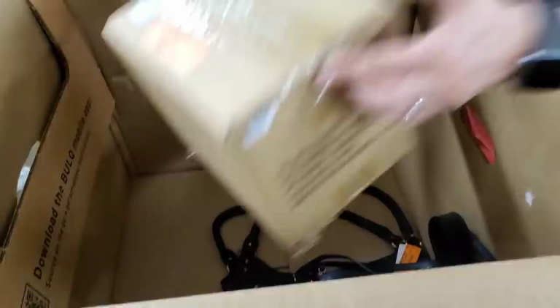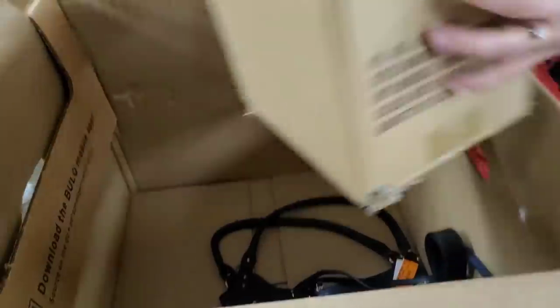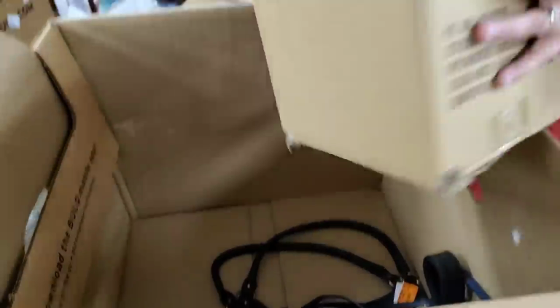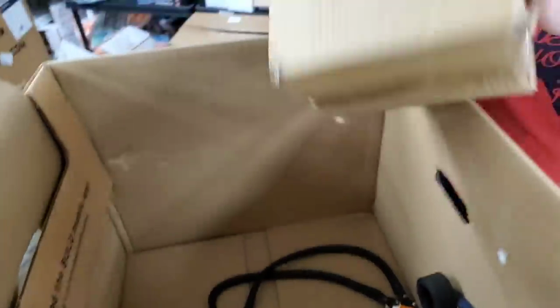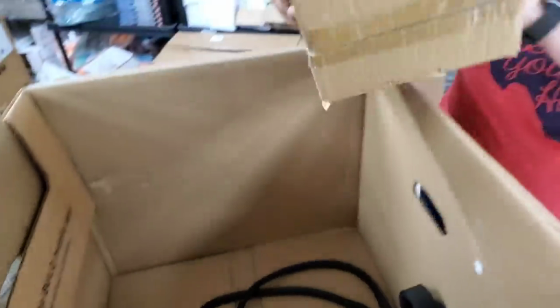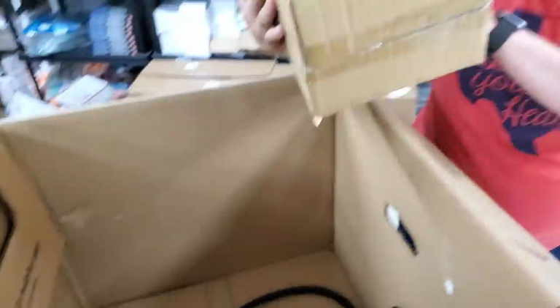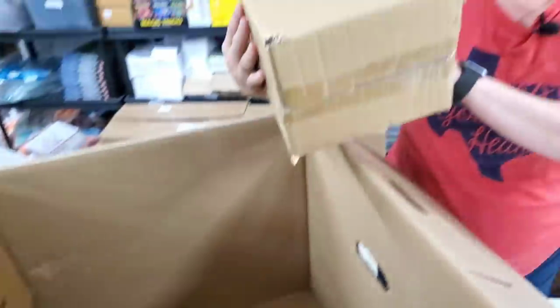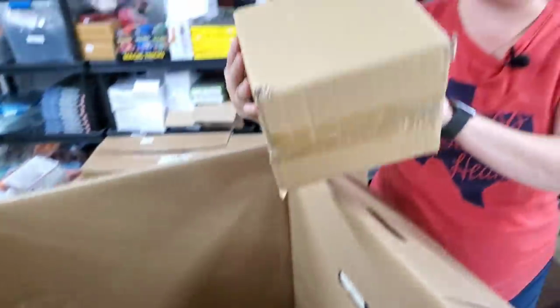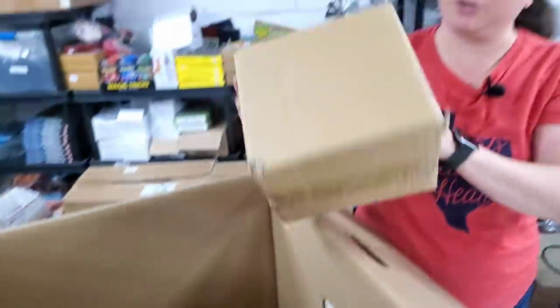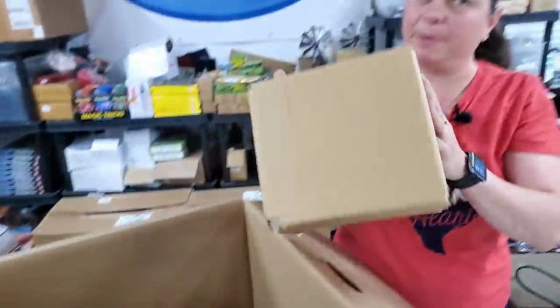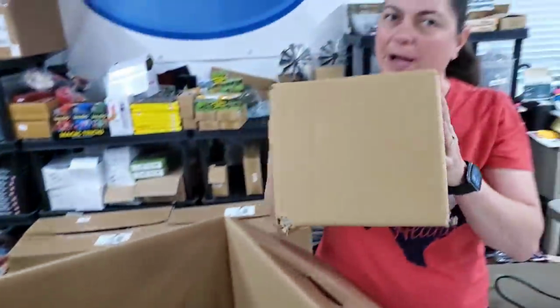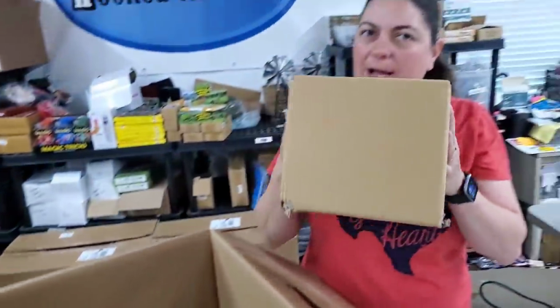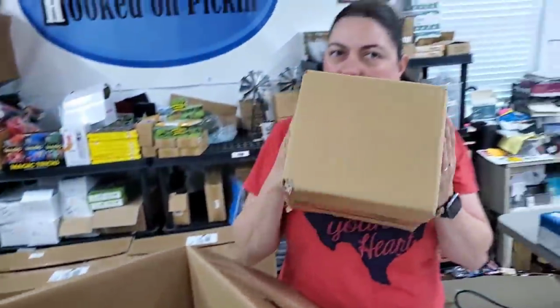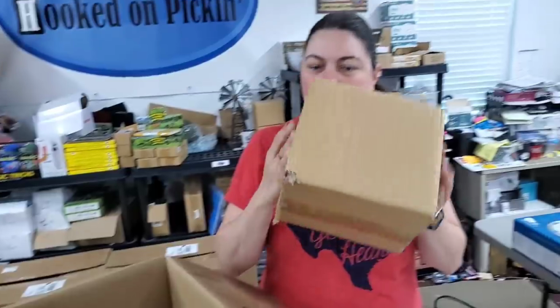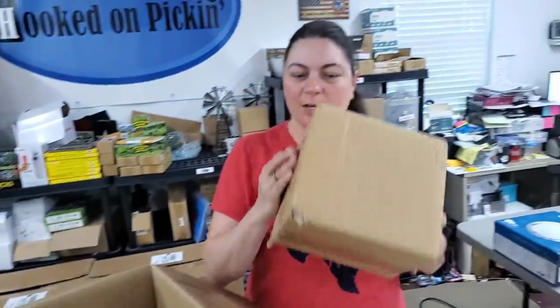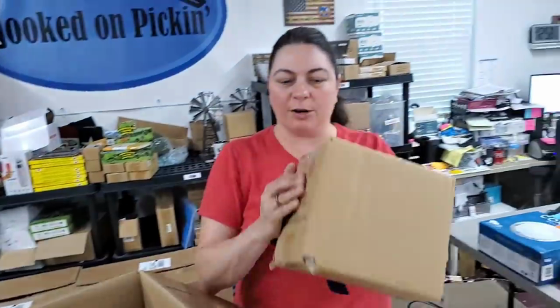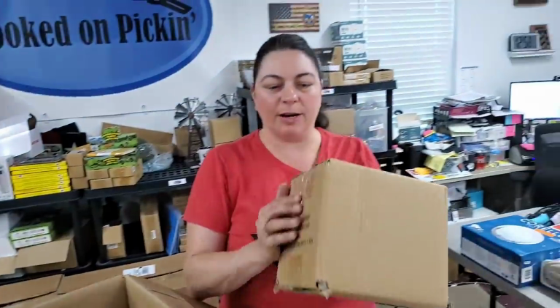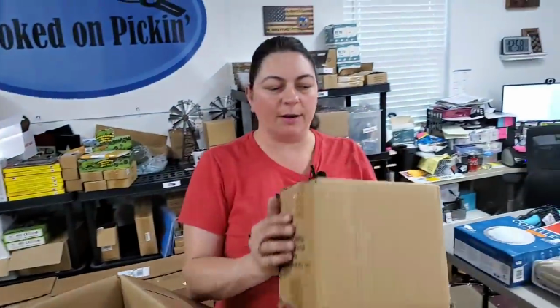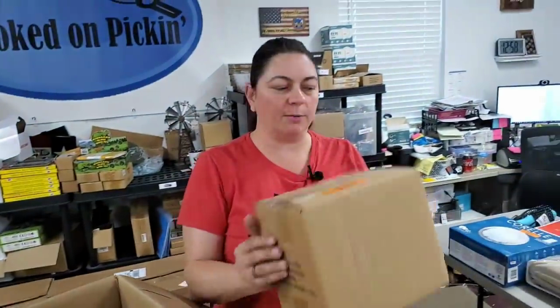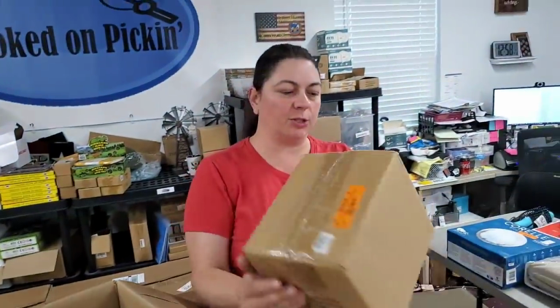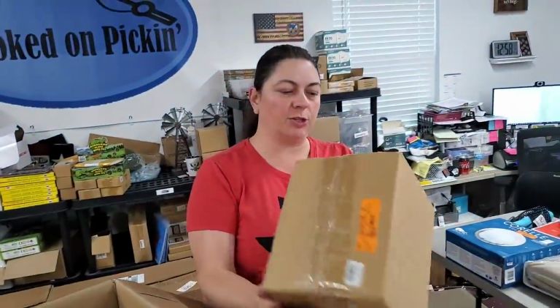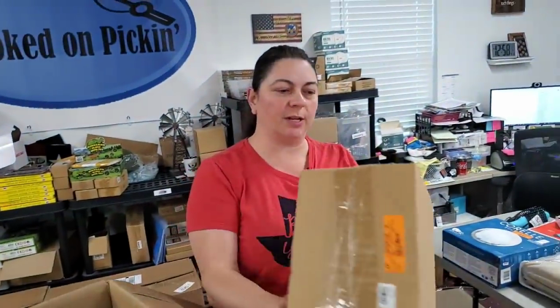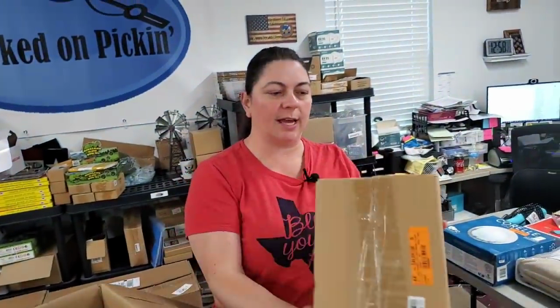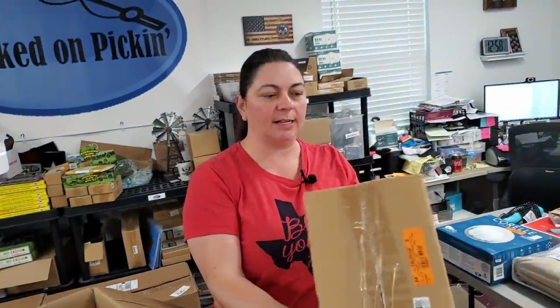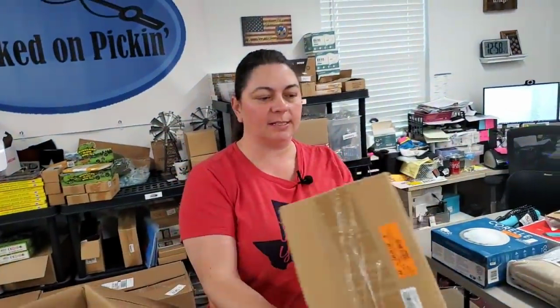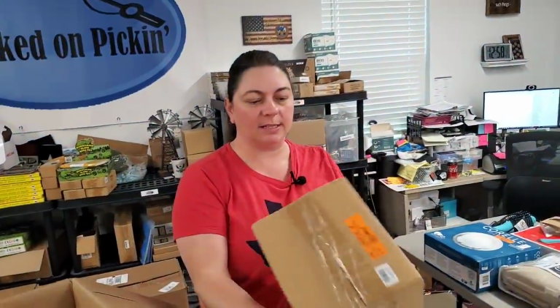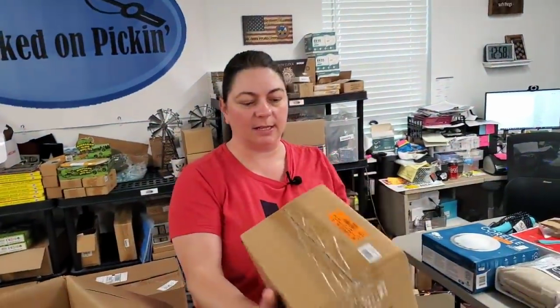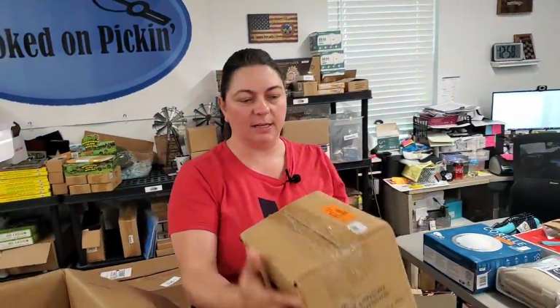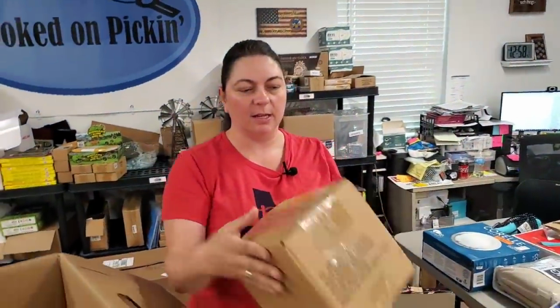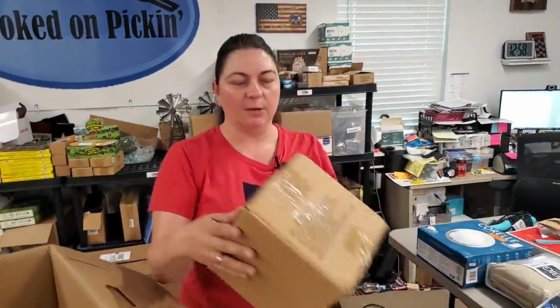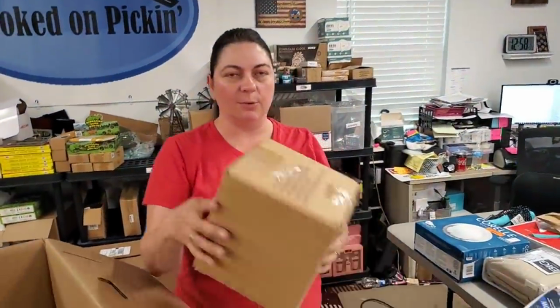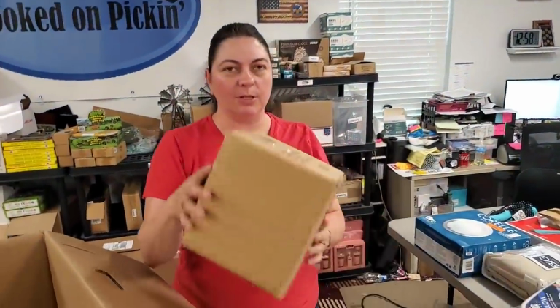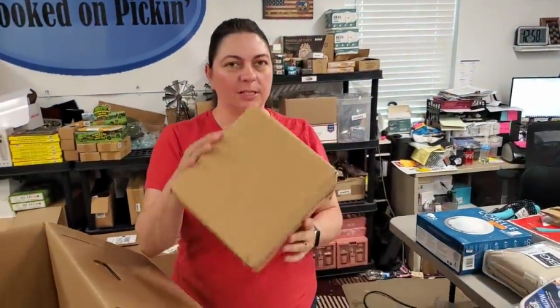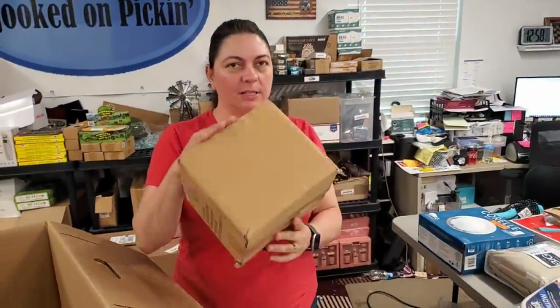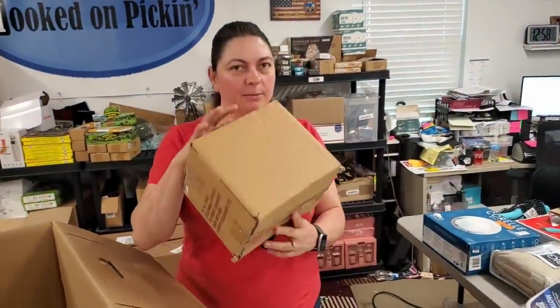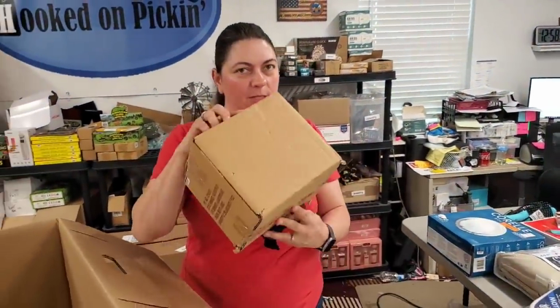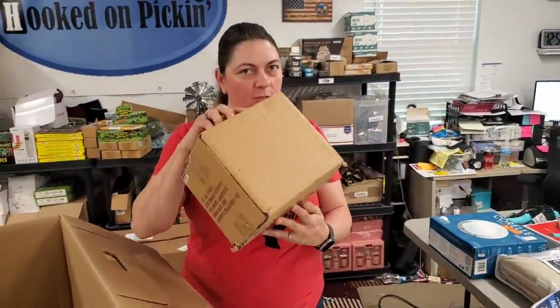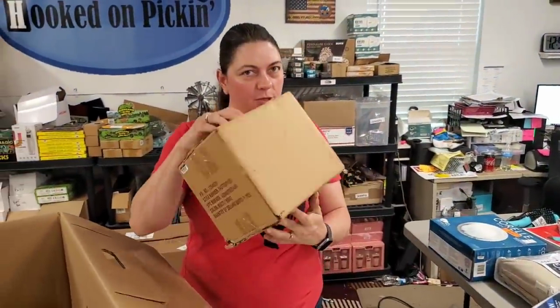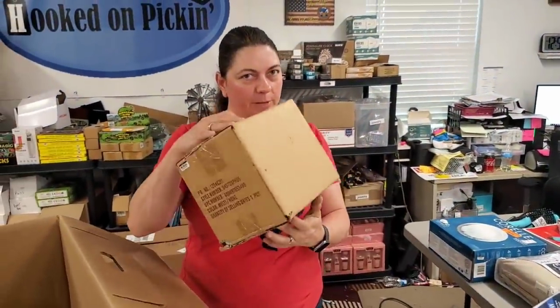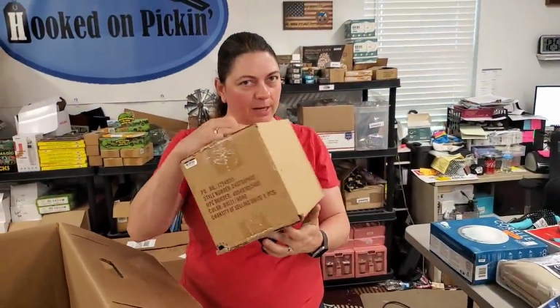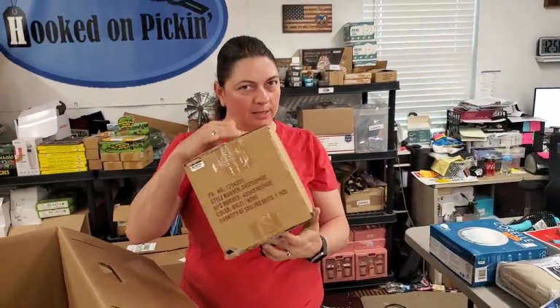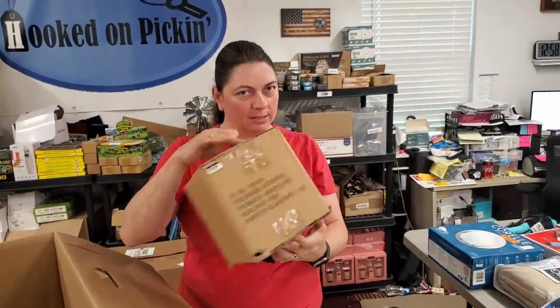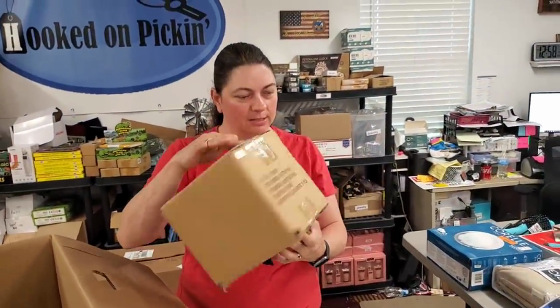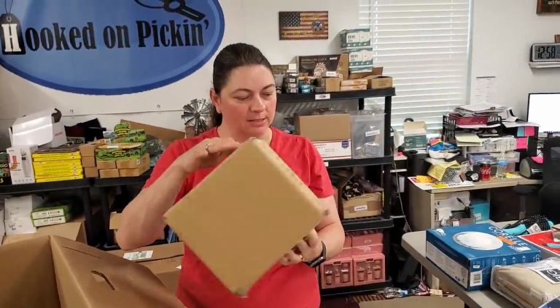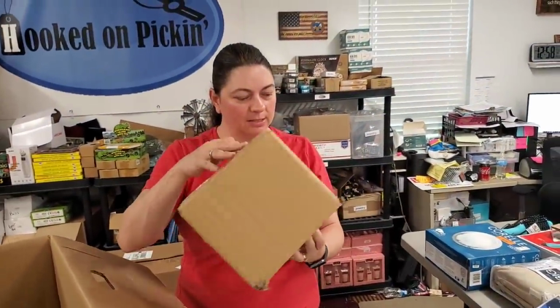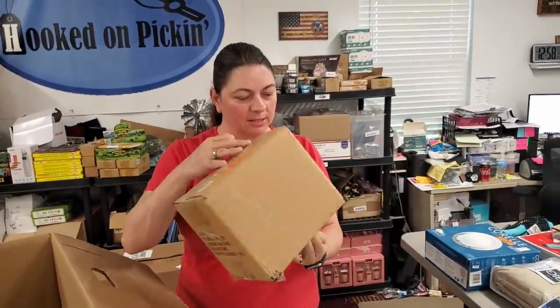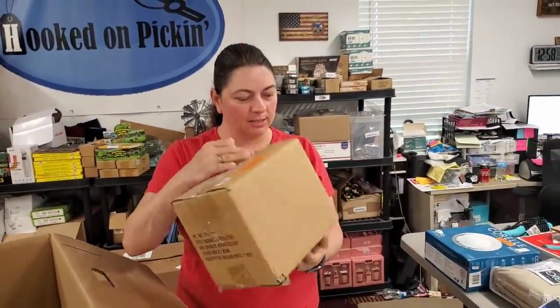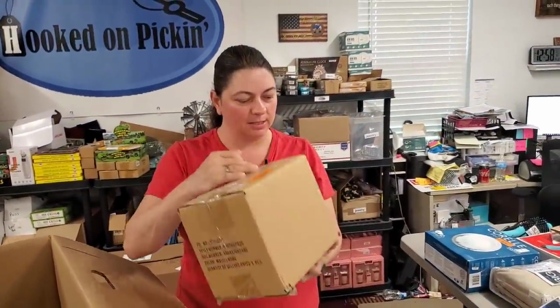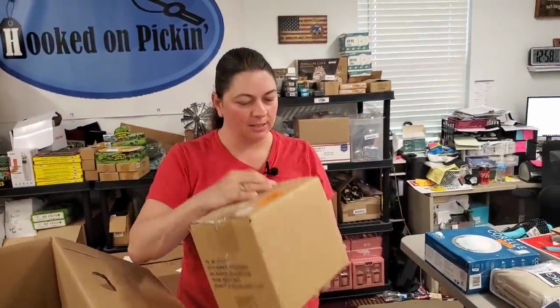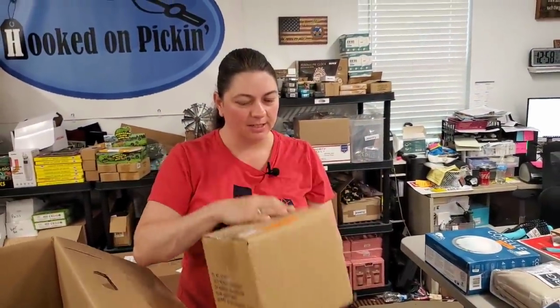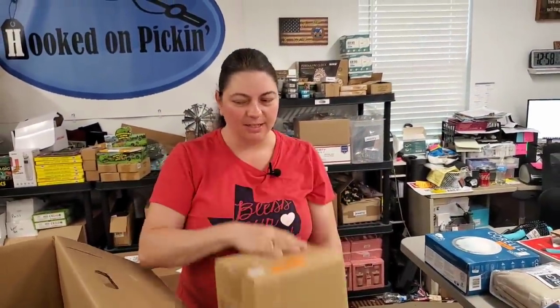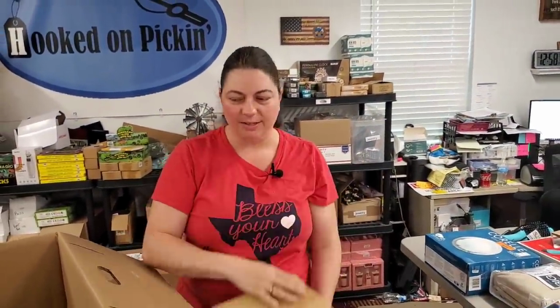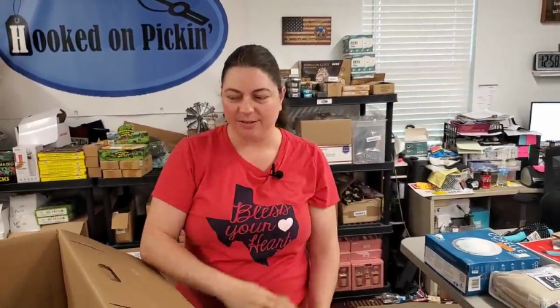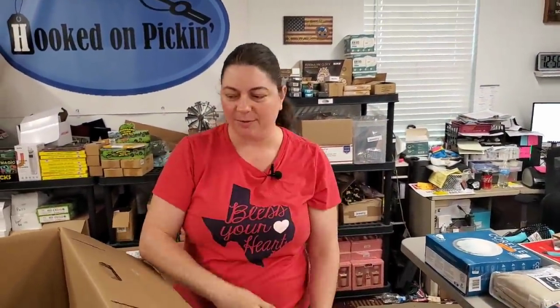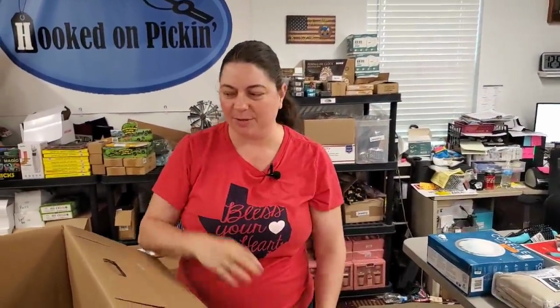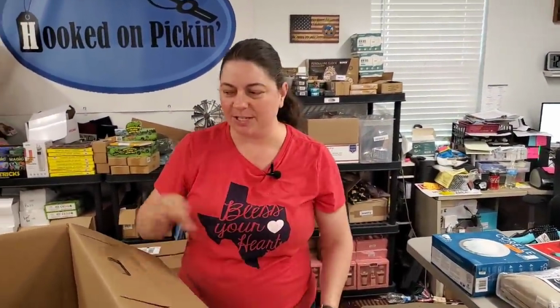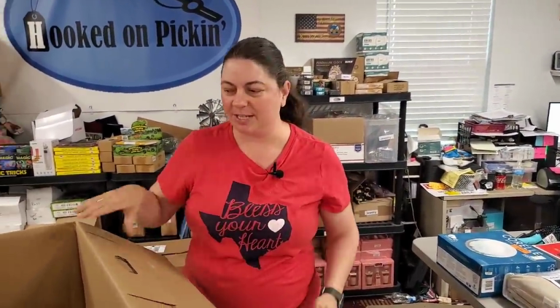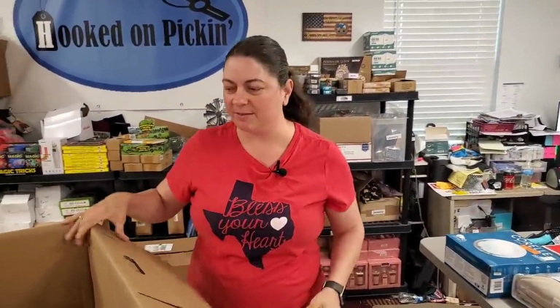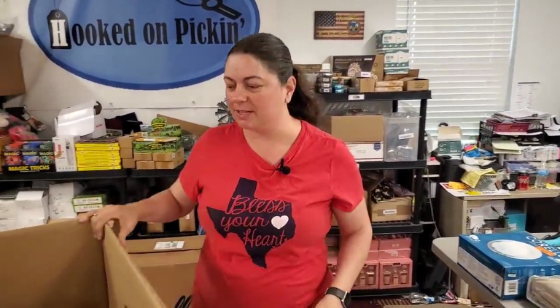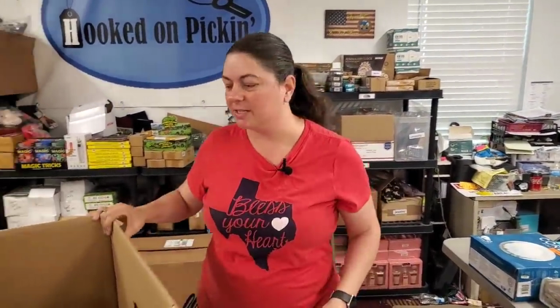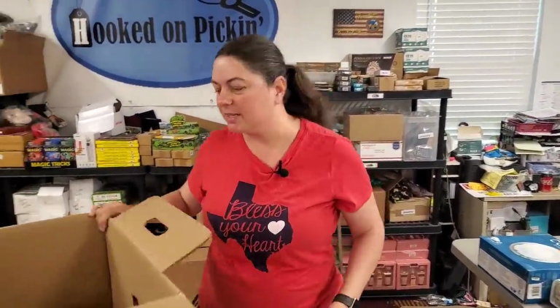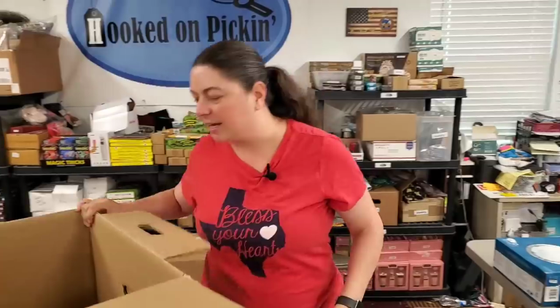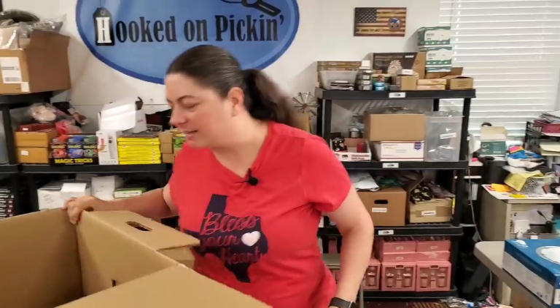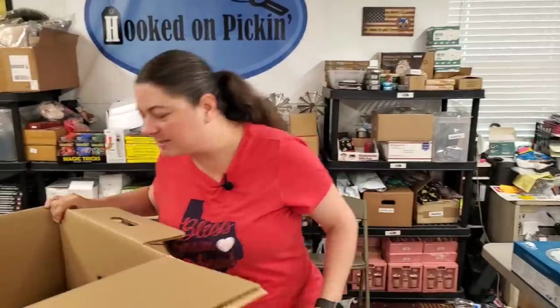Then we have a mystery box. What's your guess — what's in the mystery box? We're going to save that to the end.